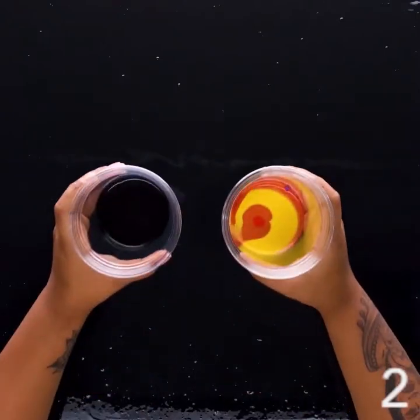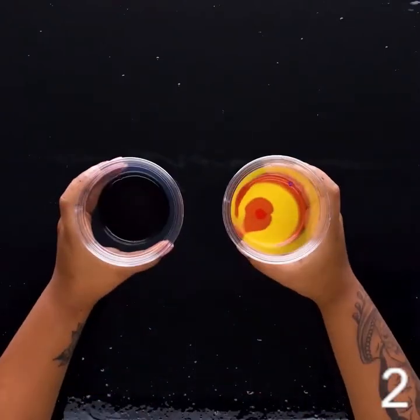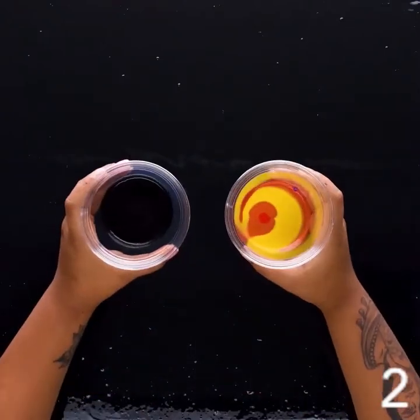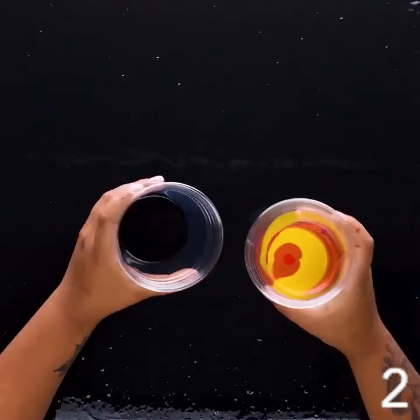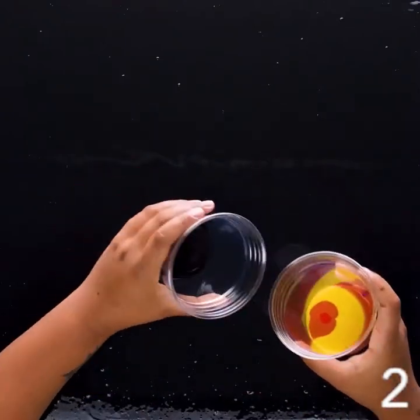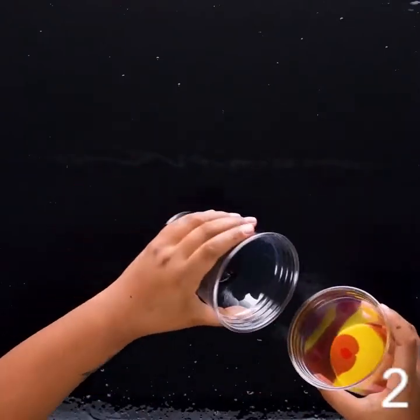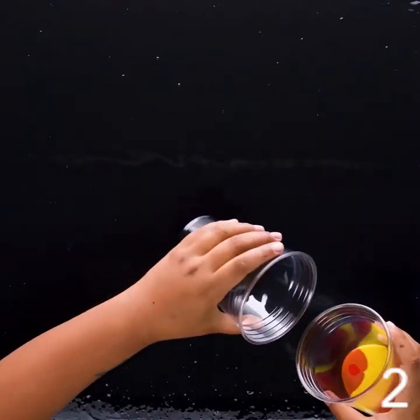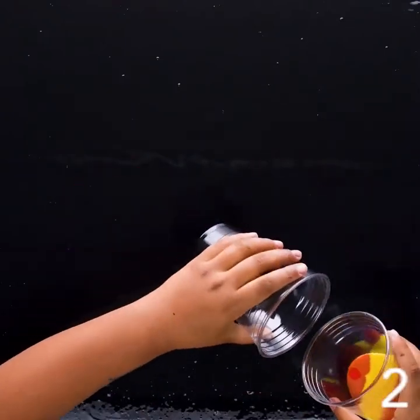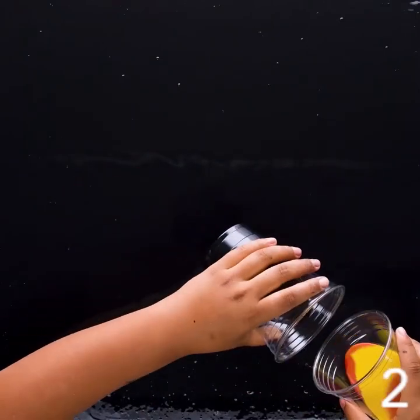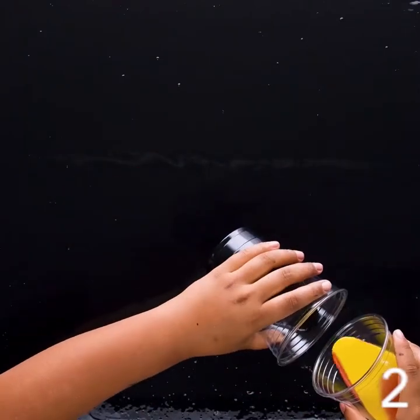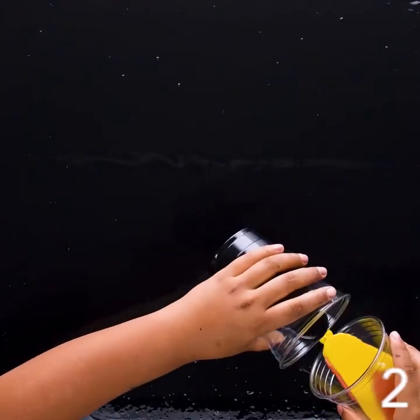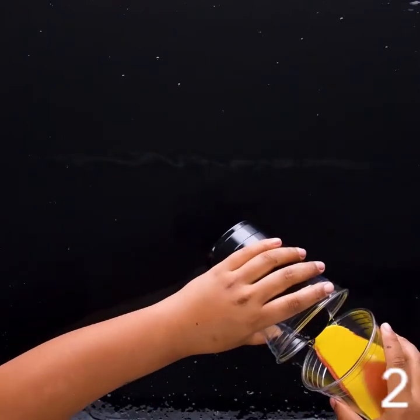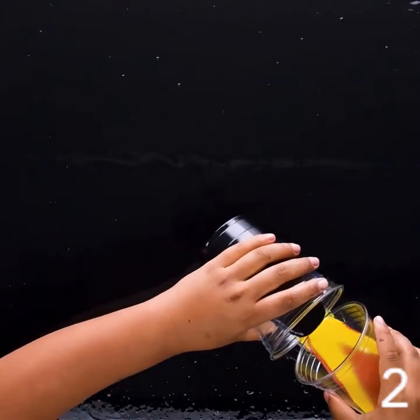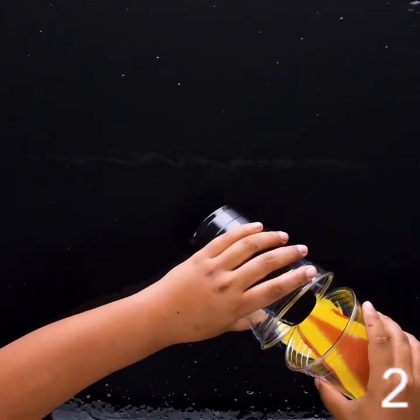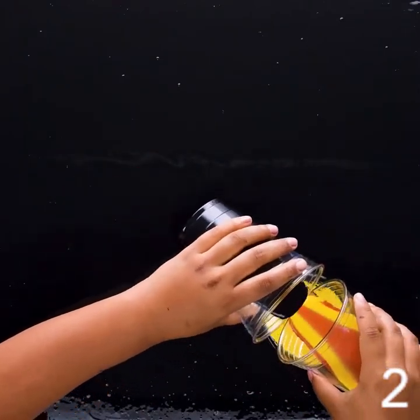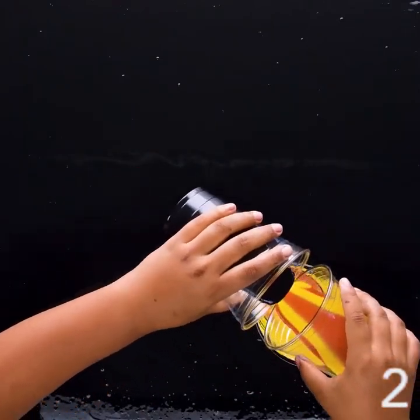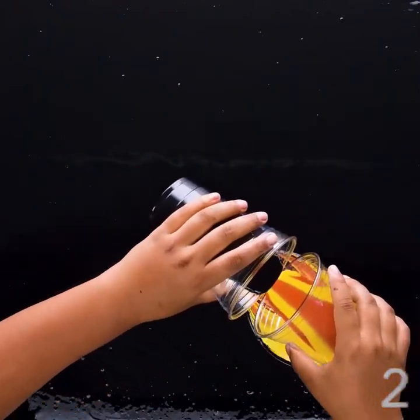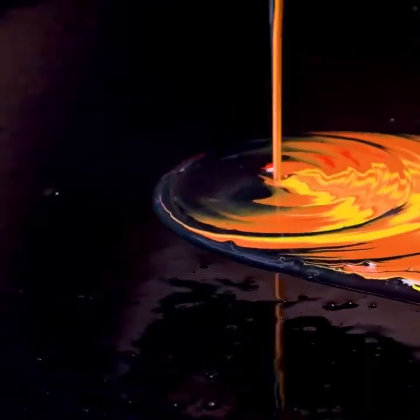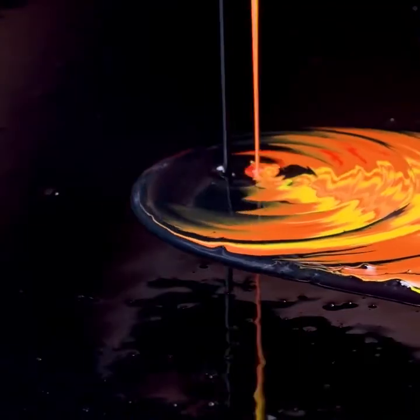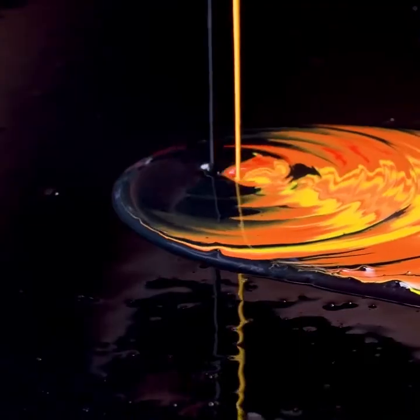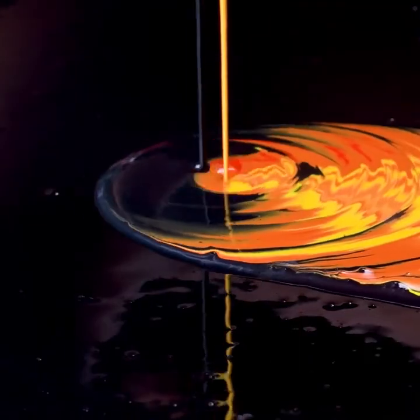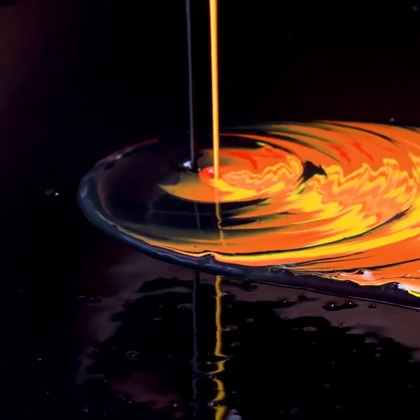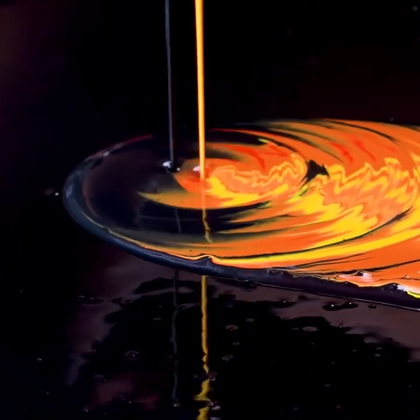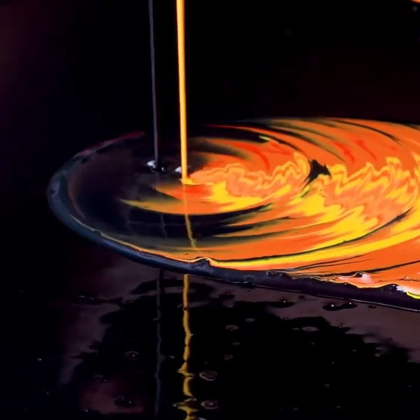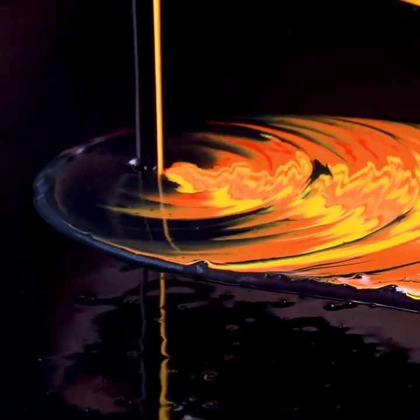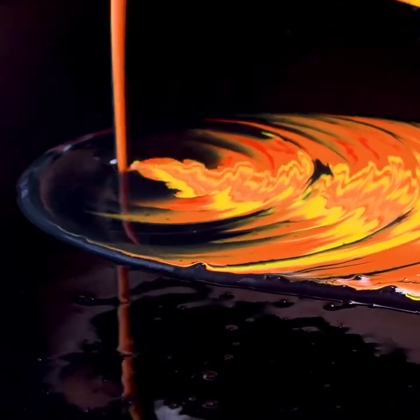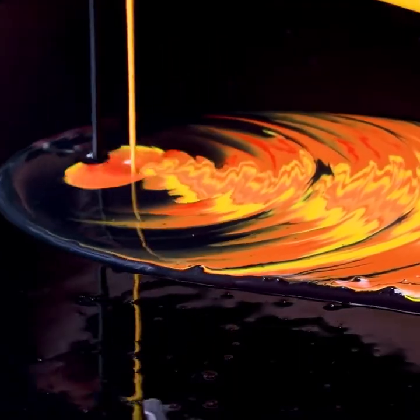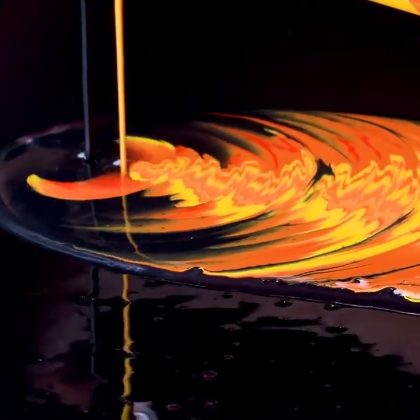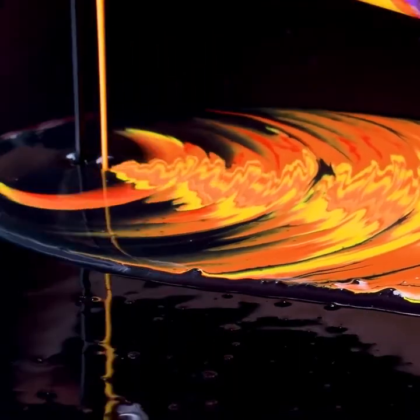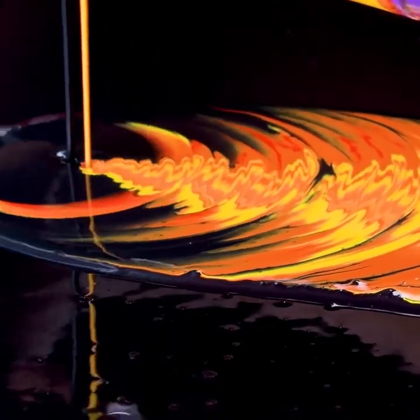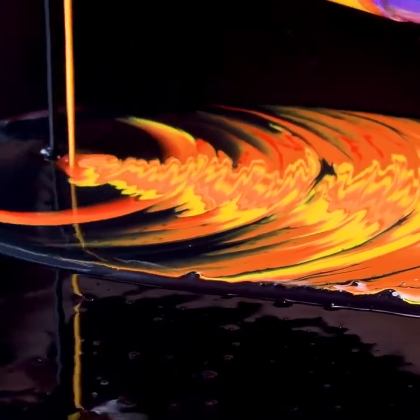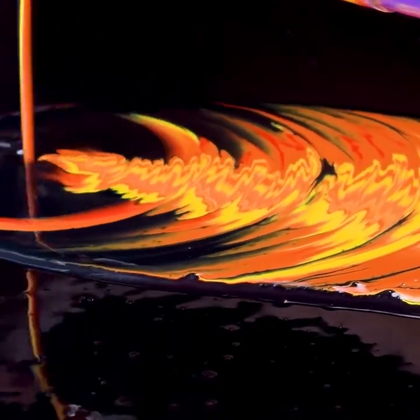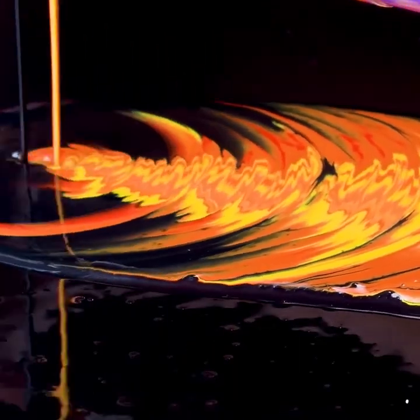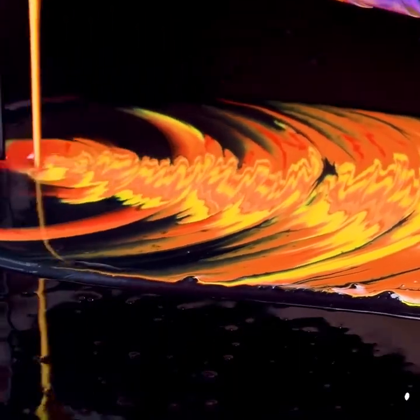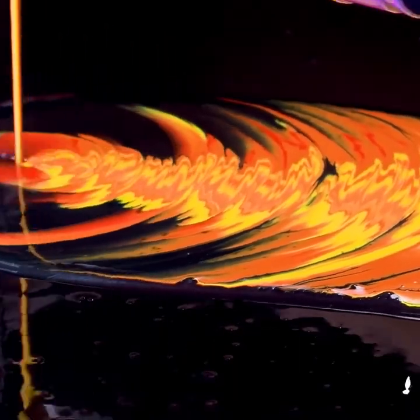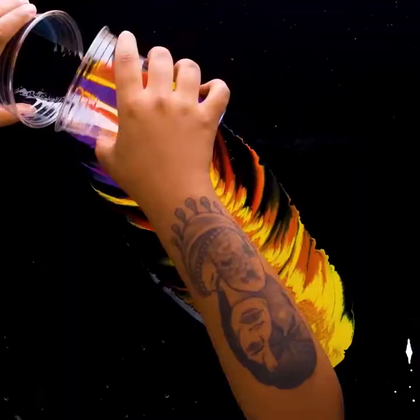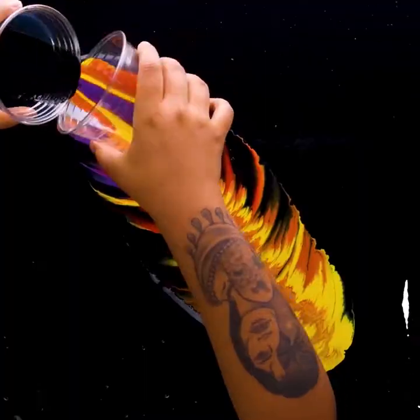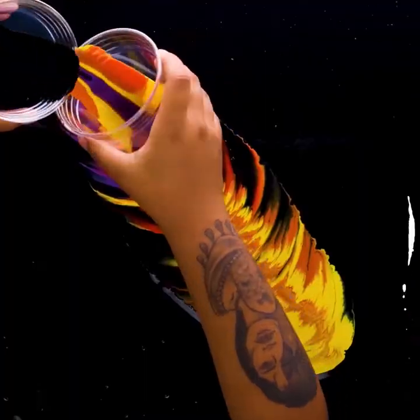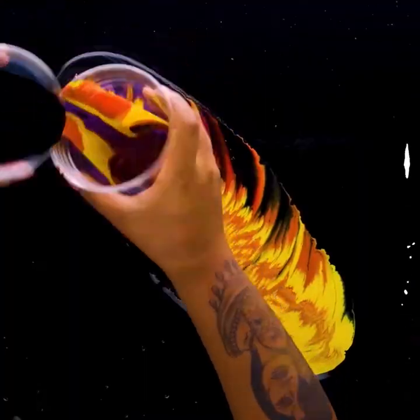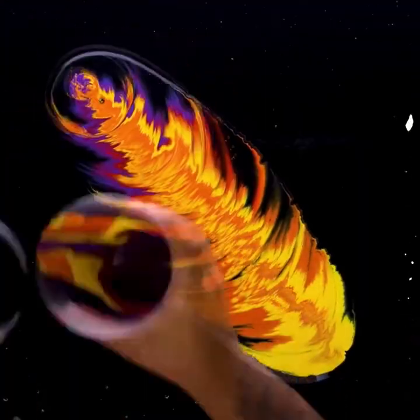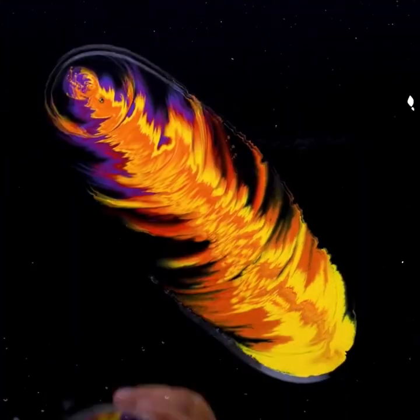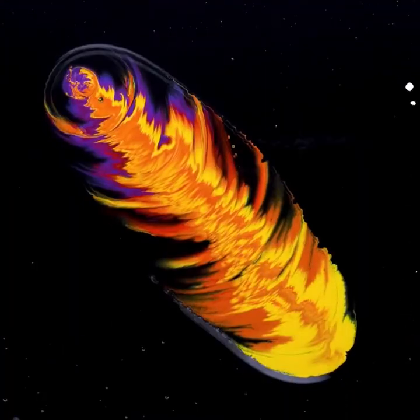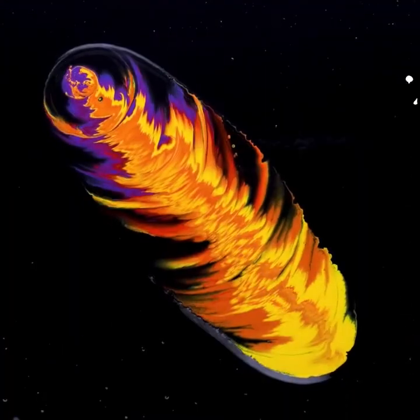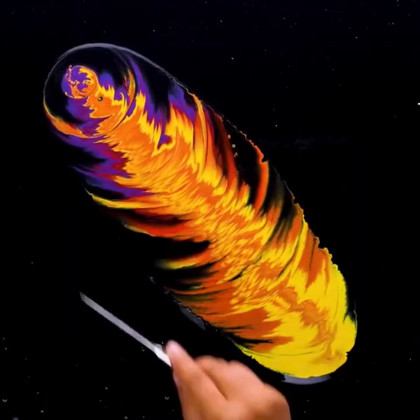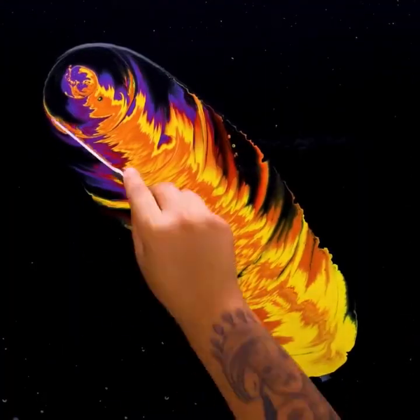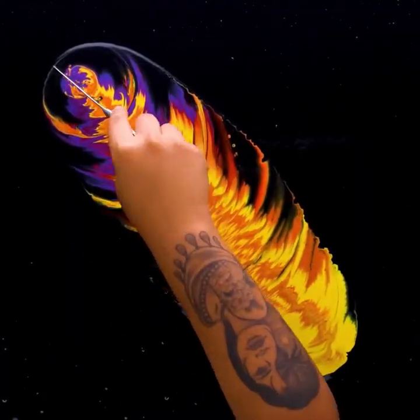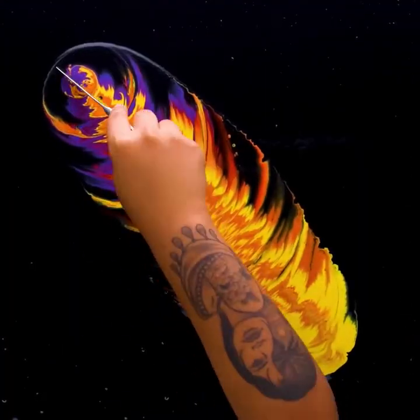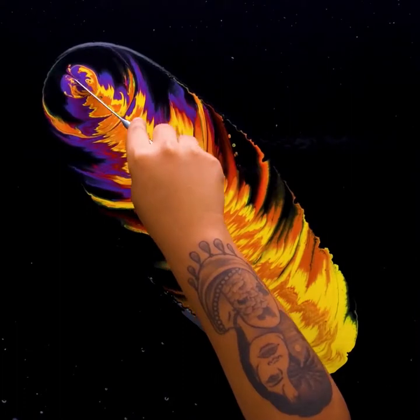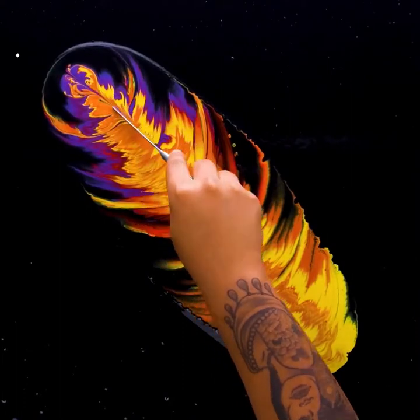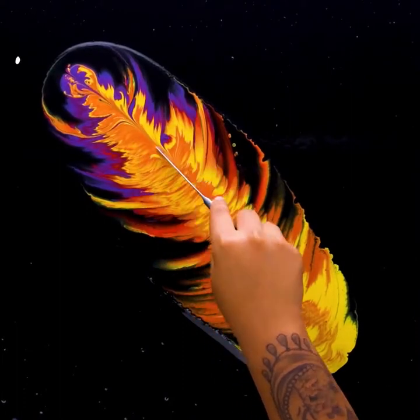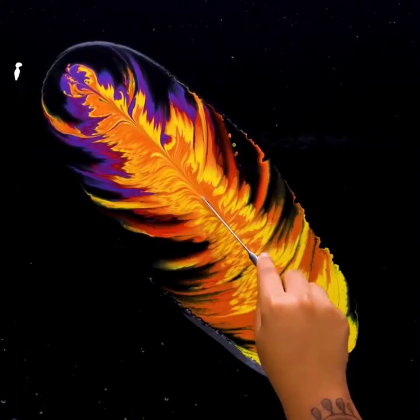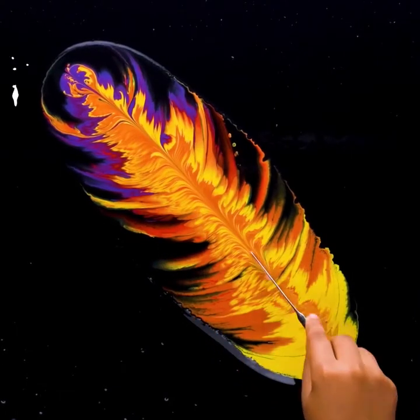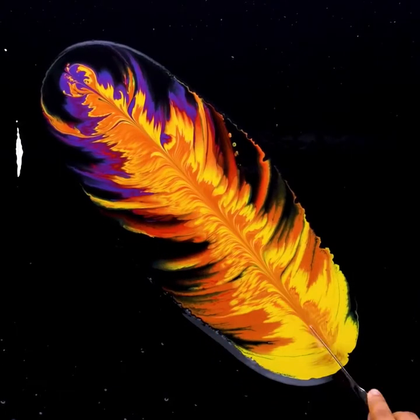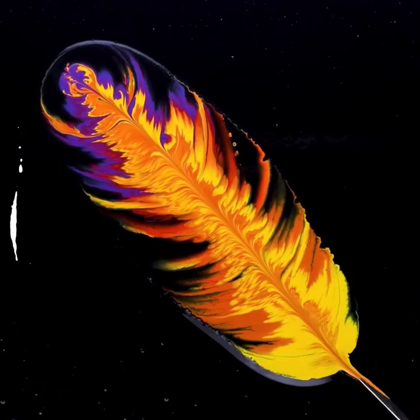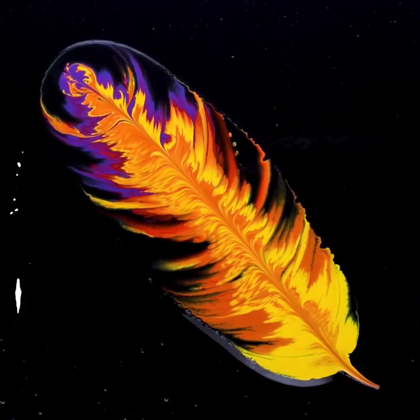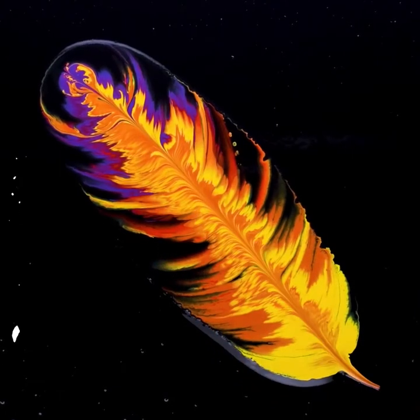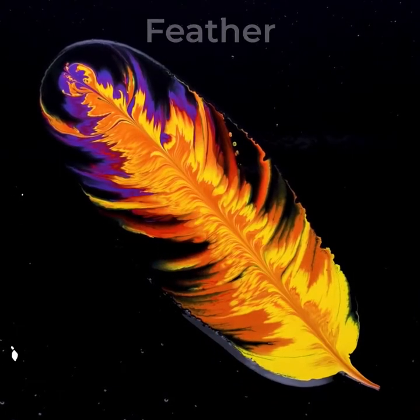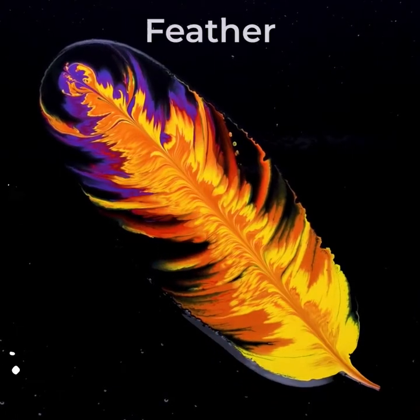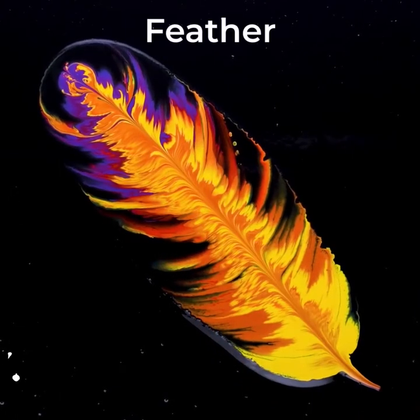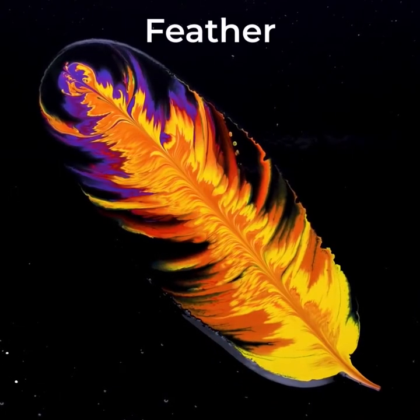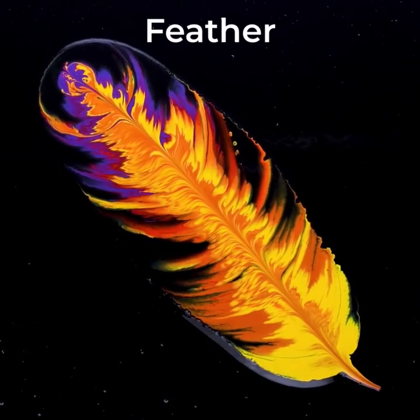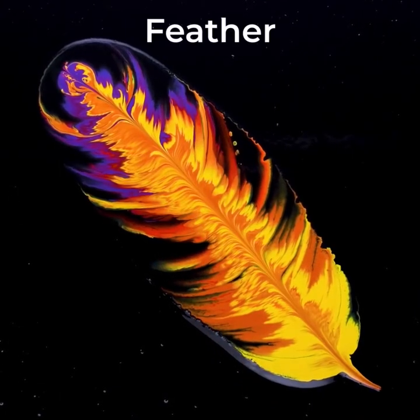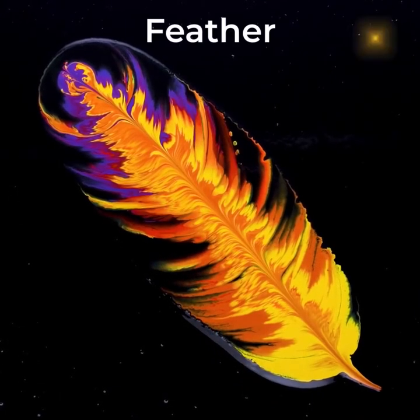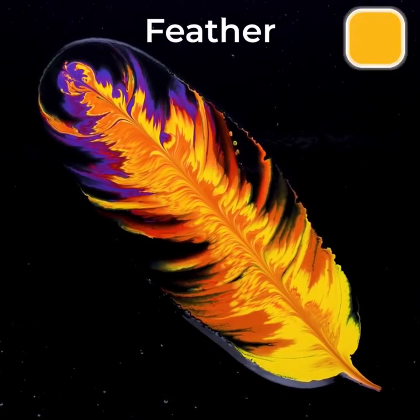Using two plastic cups, pour colors parallelly. You just got a feather drawing.